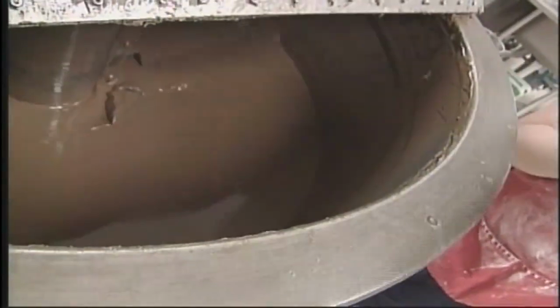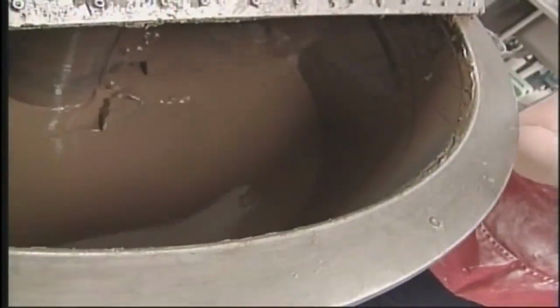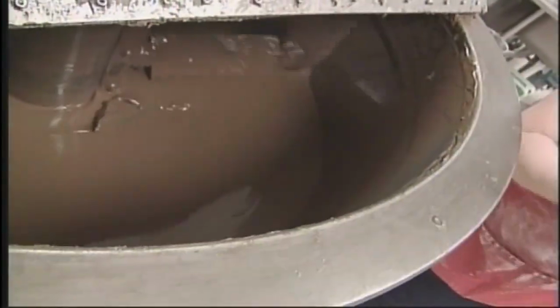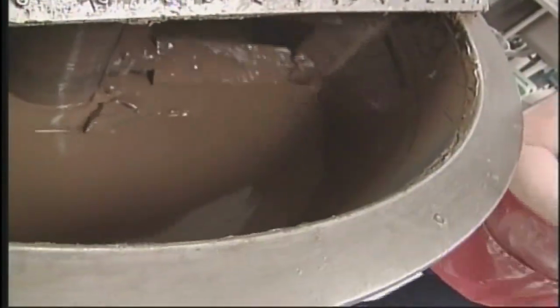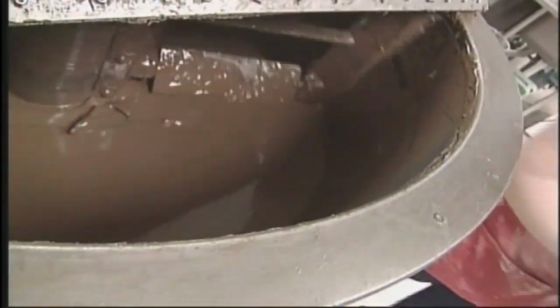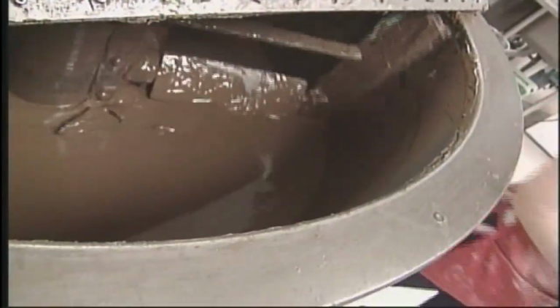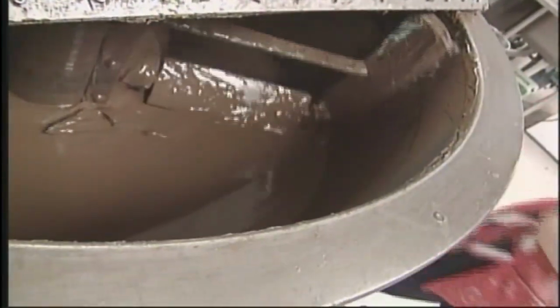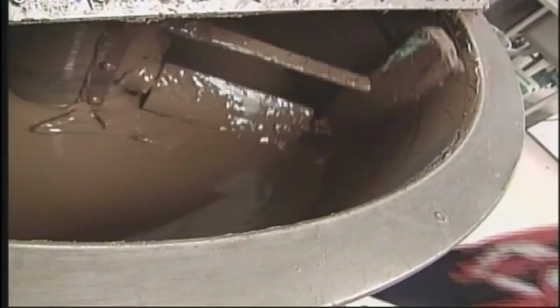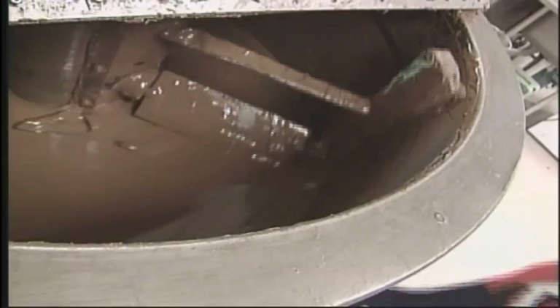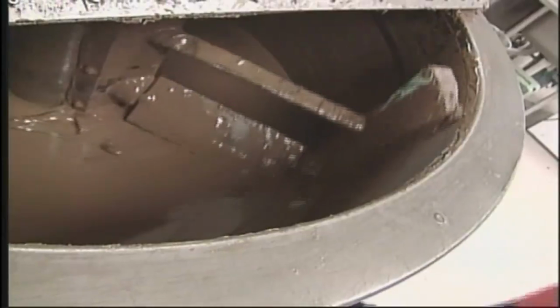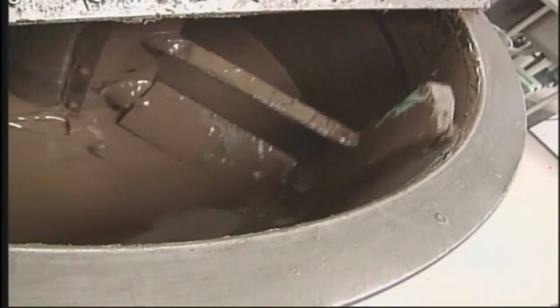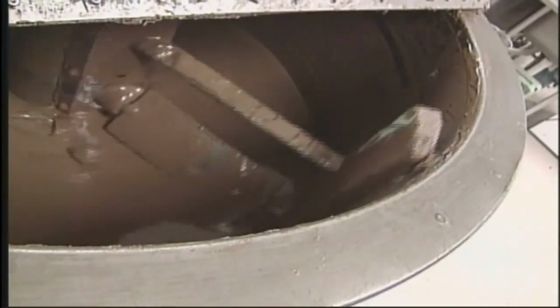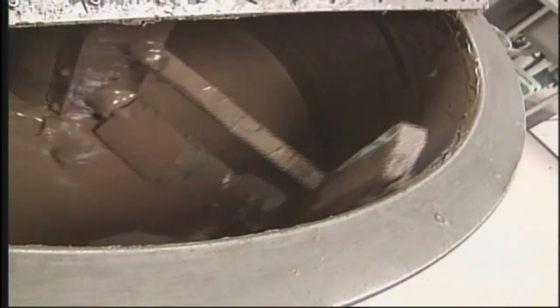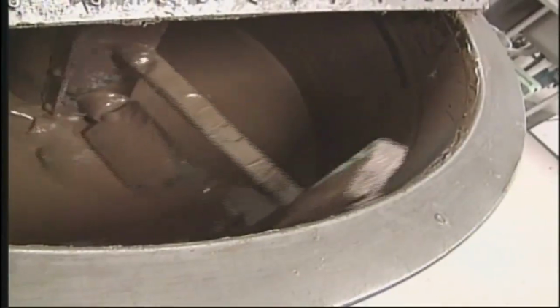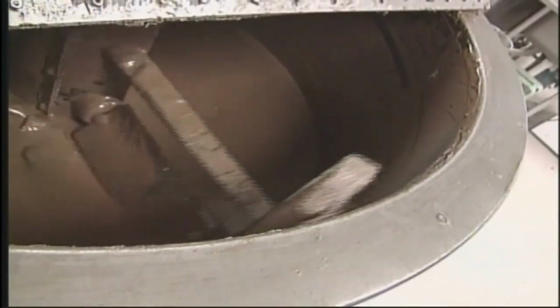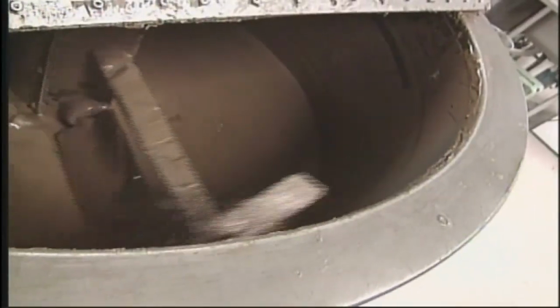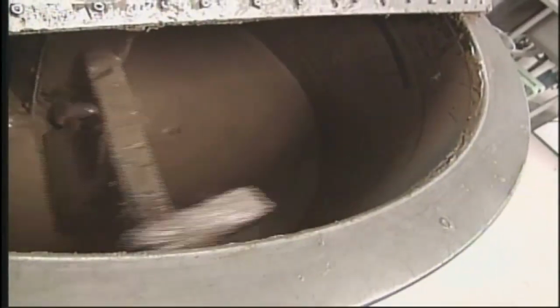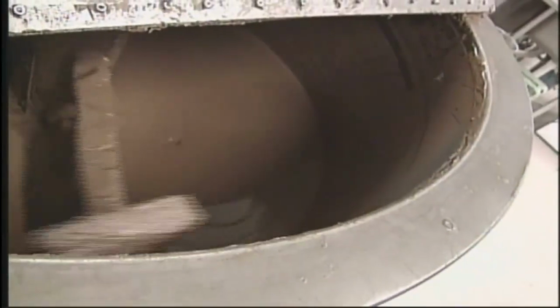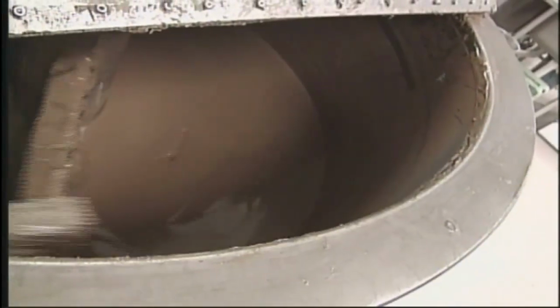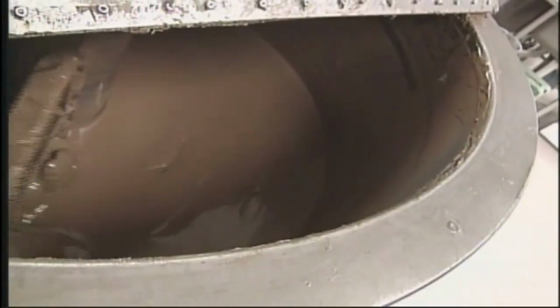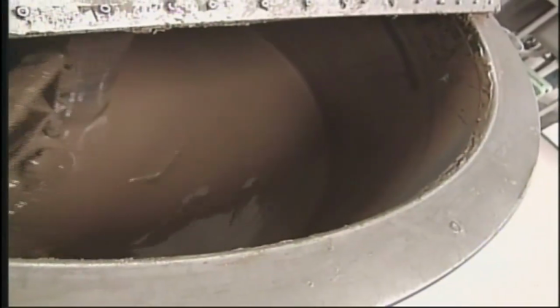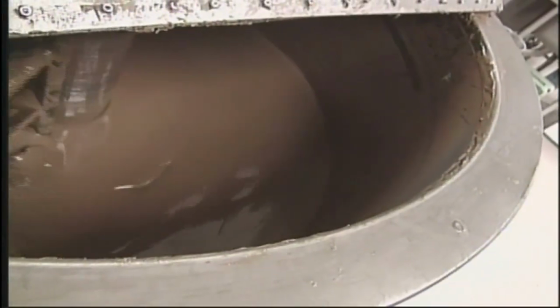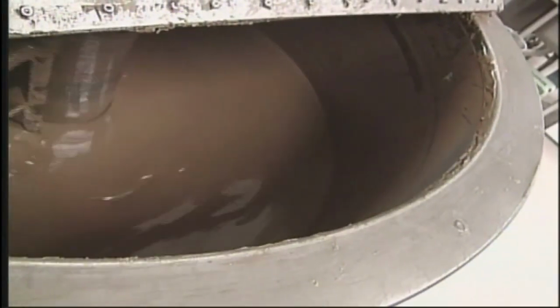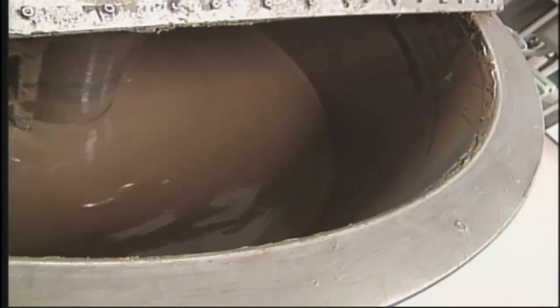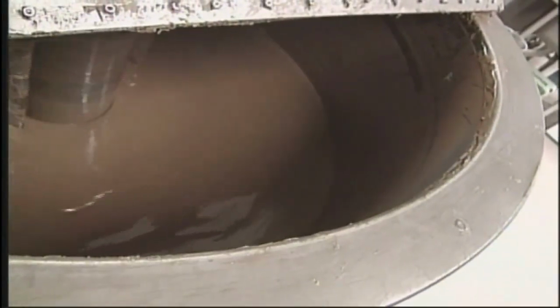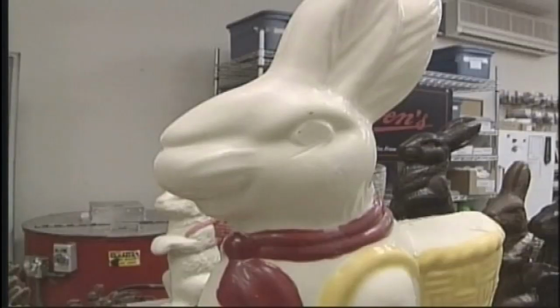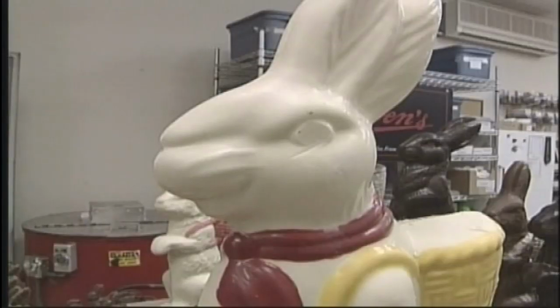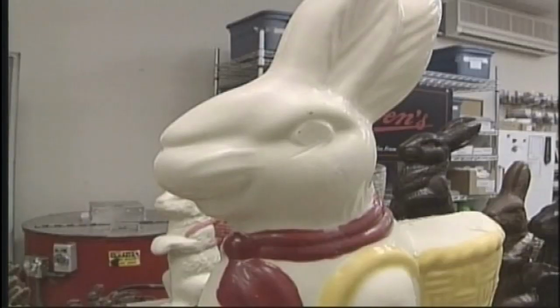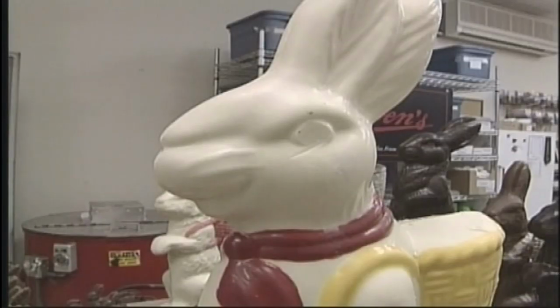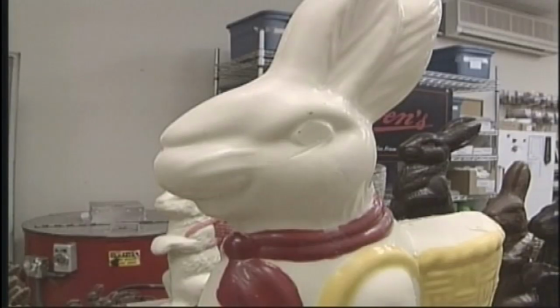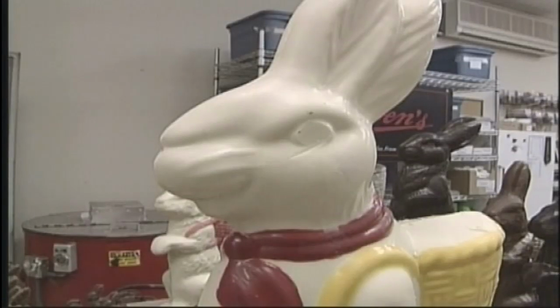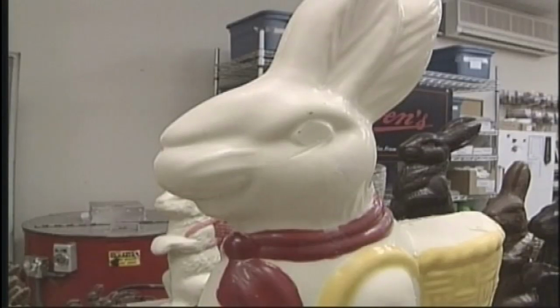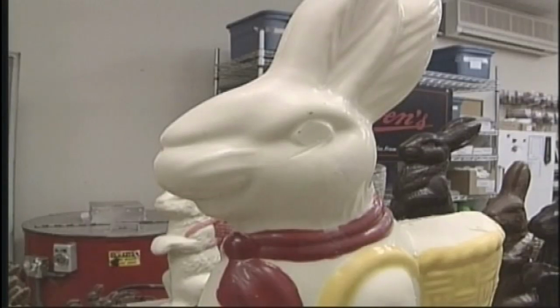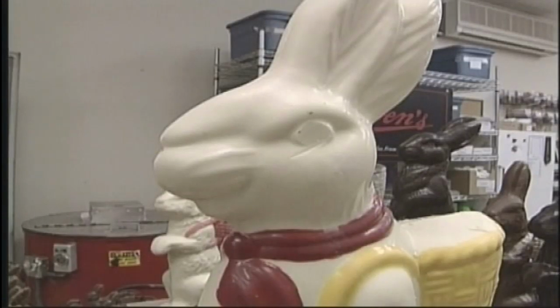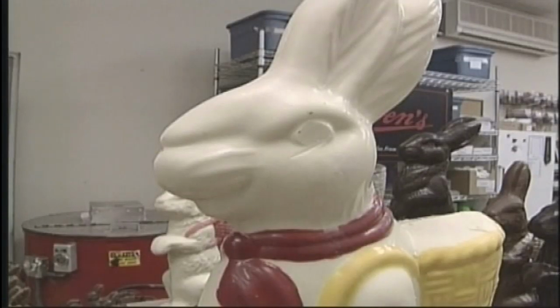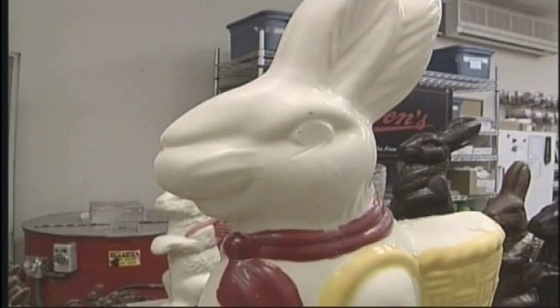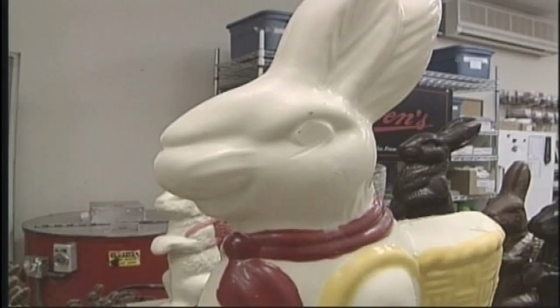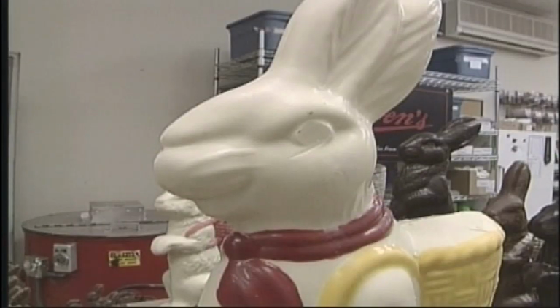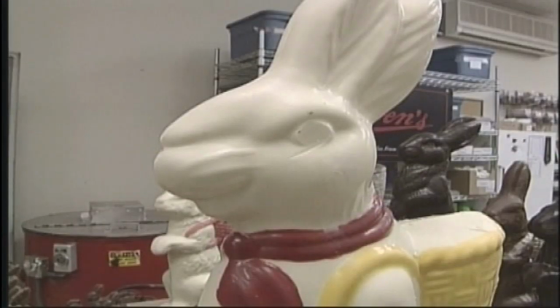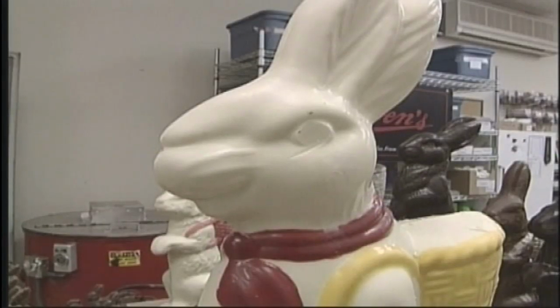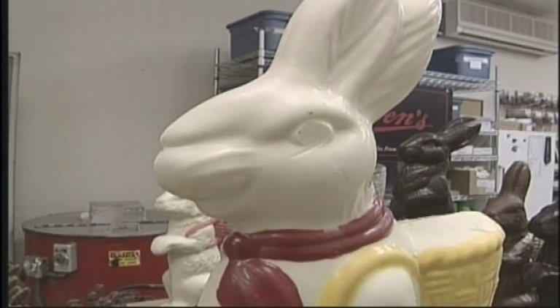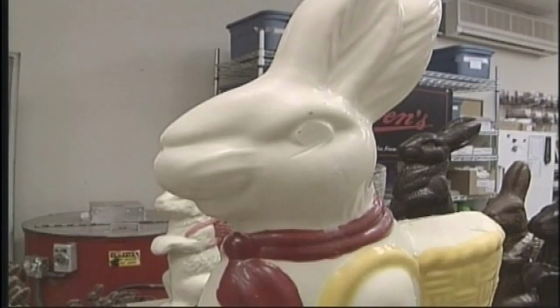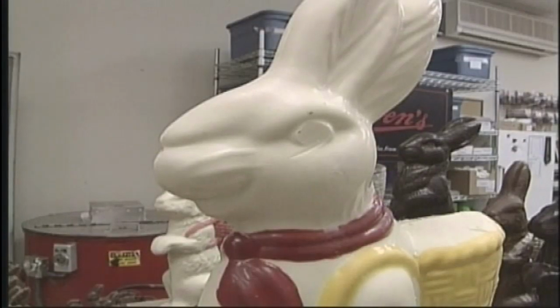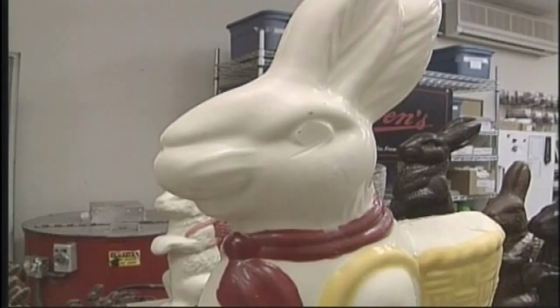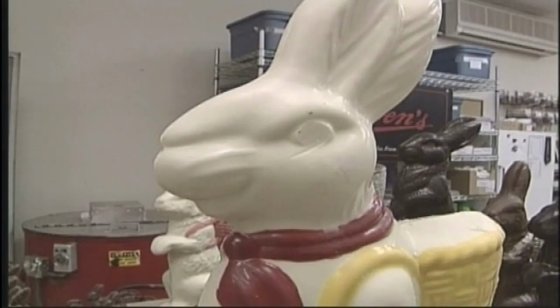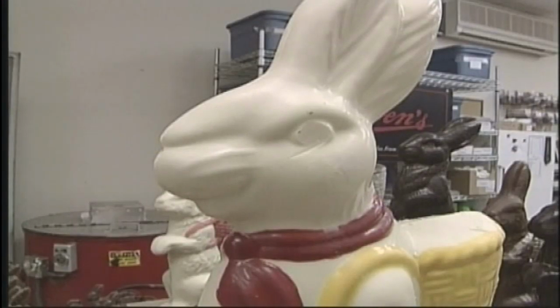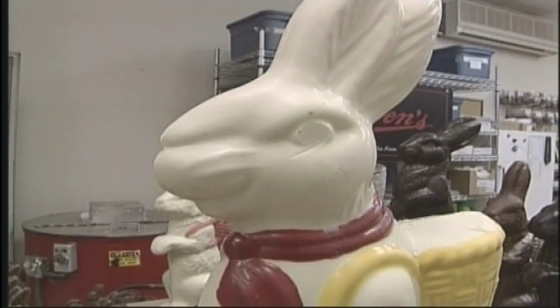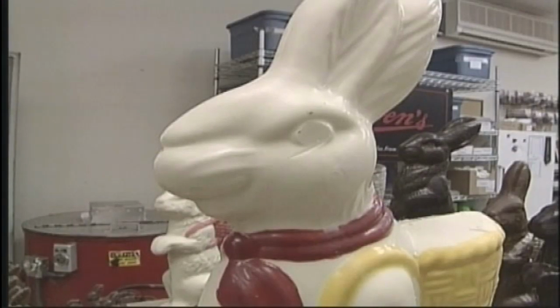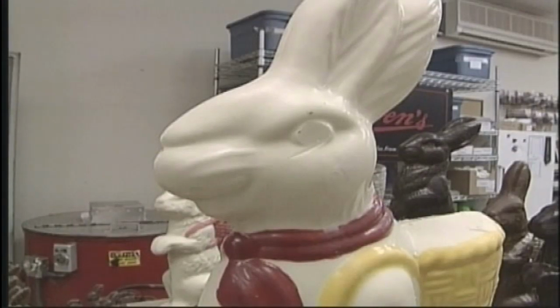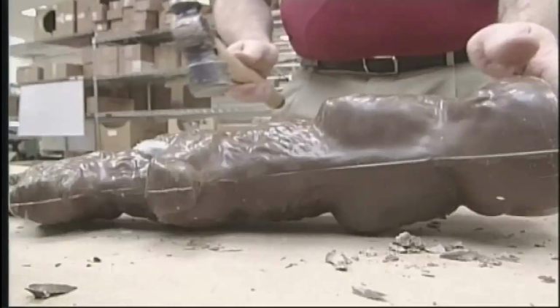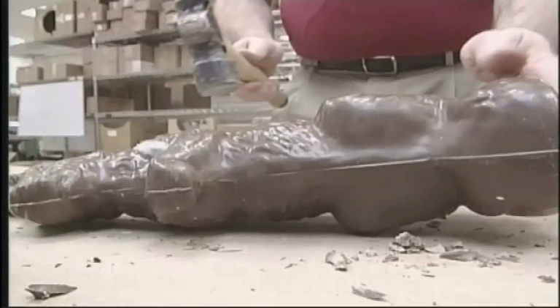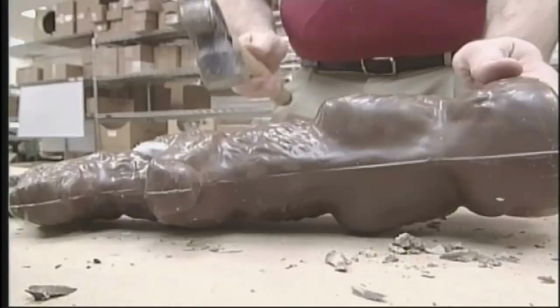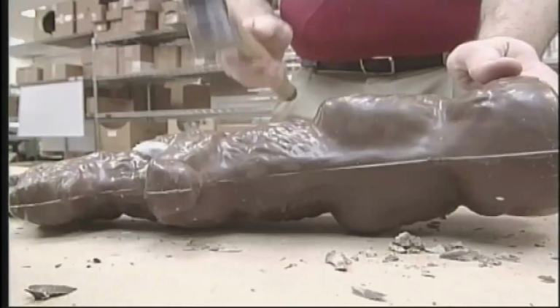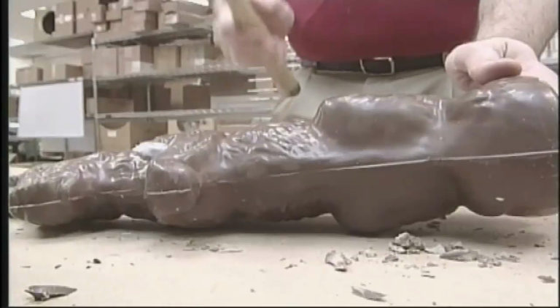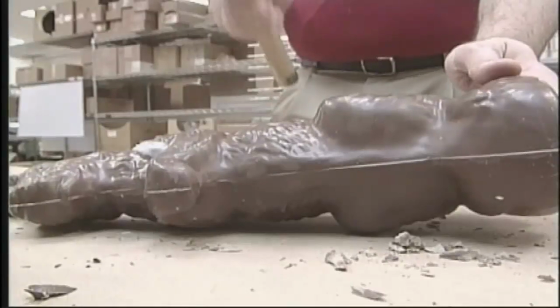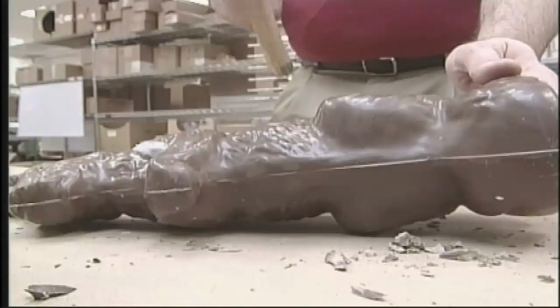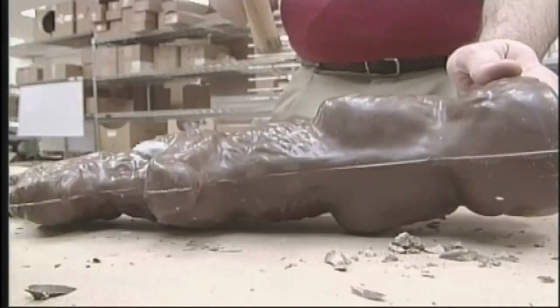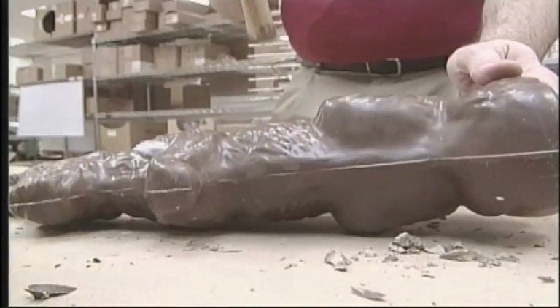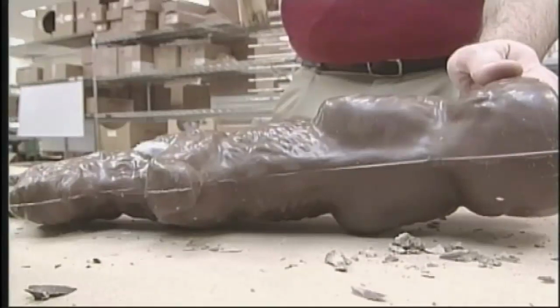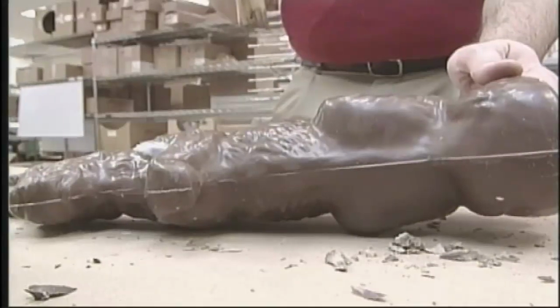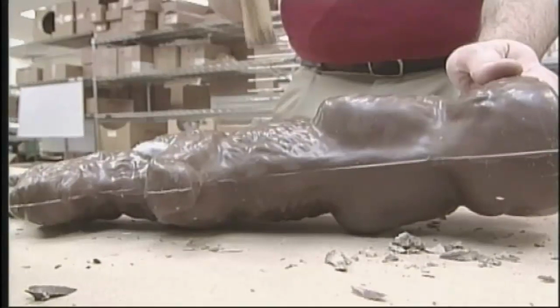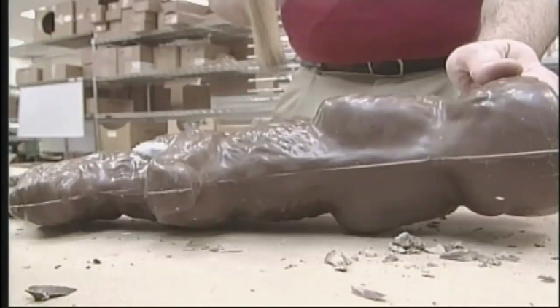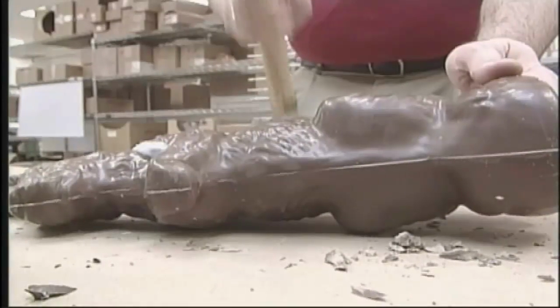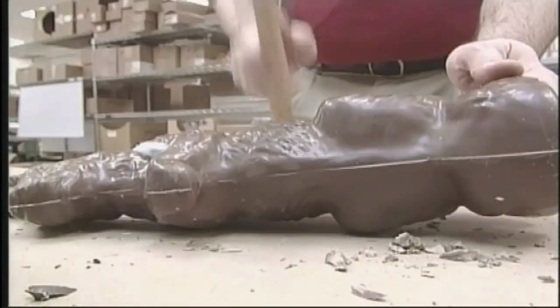The small bunnies are poured into the melting pot en masse, but the big rabbits won't go down without a fight.